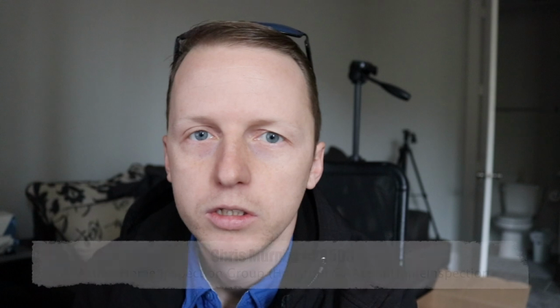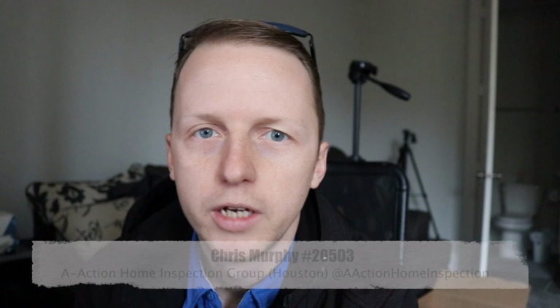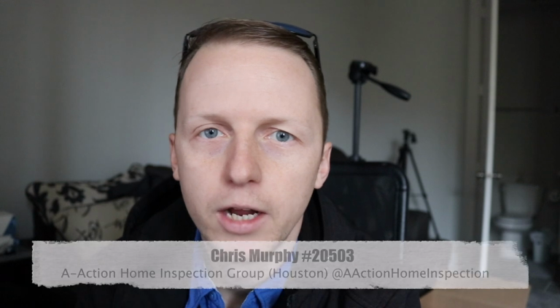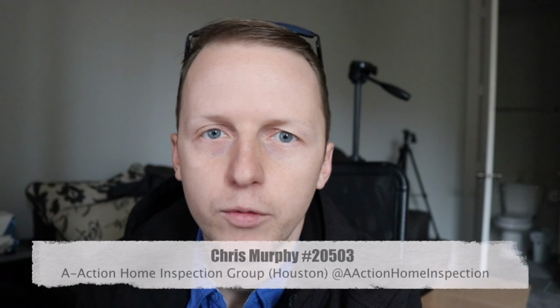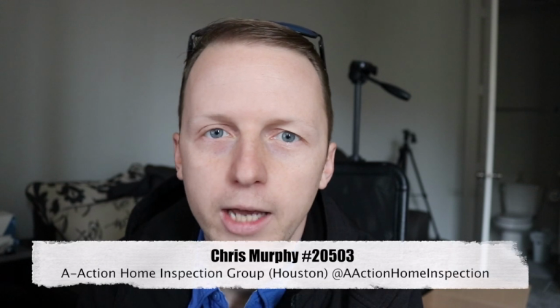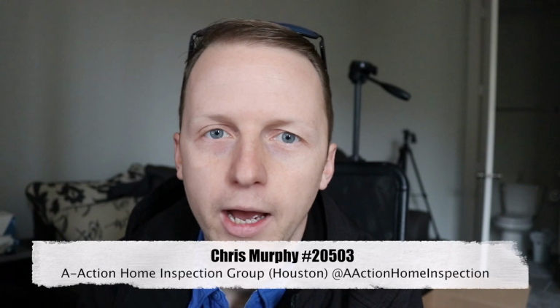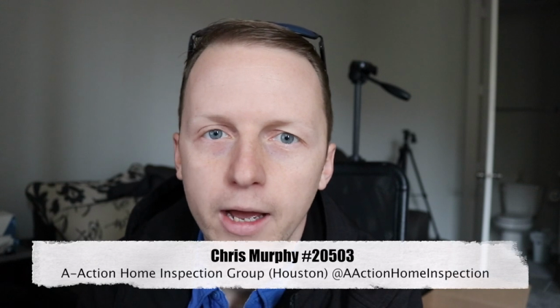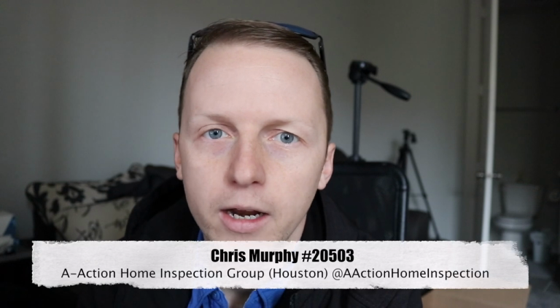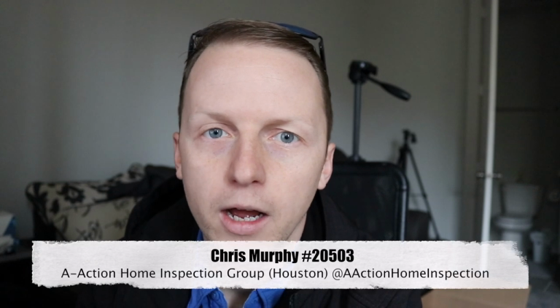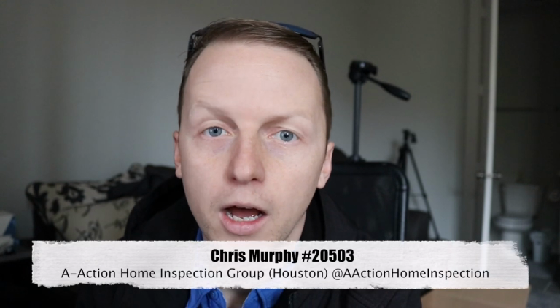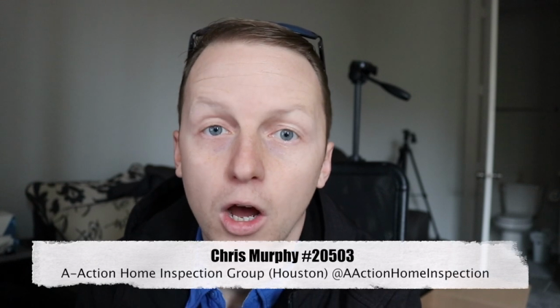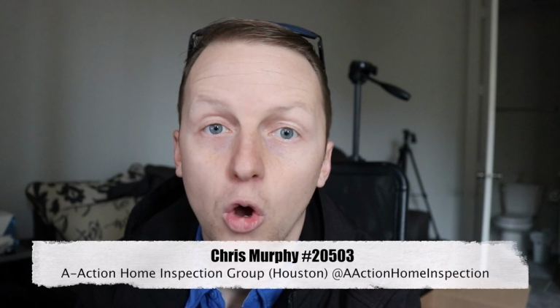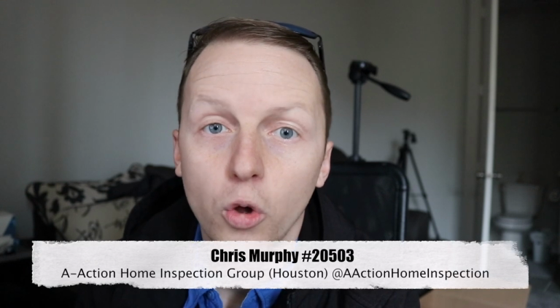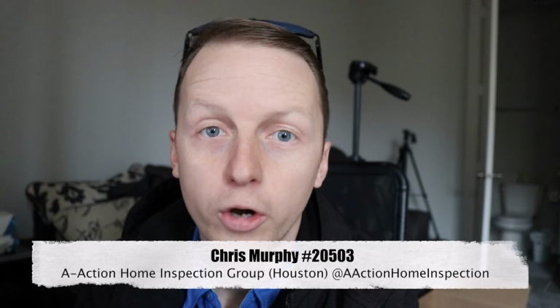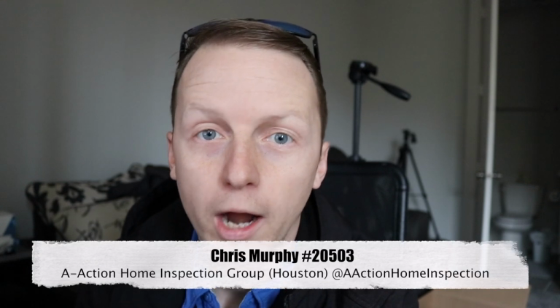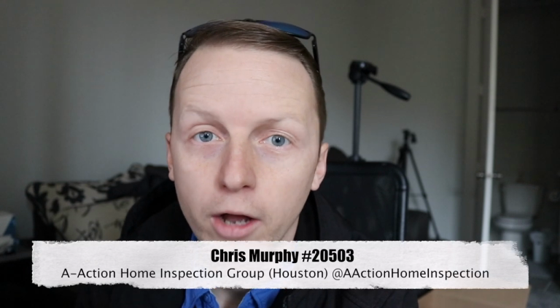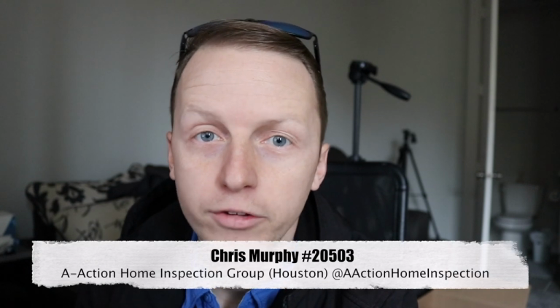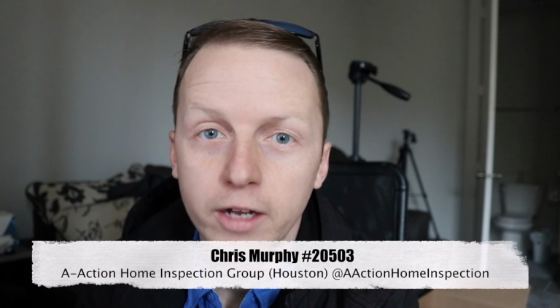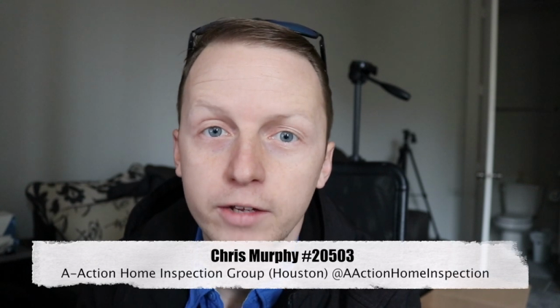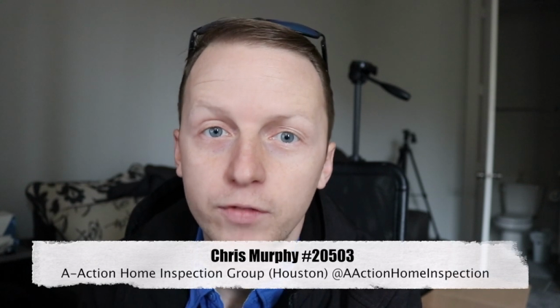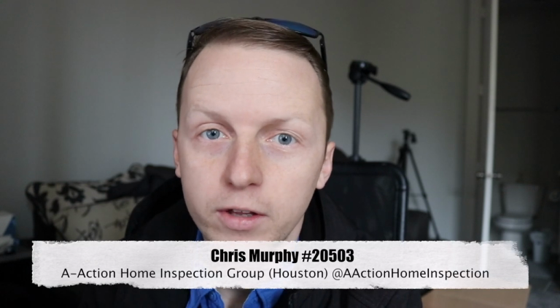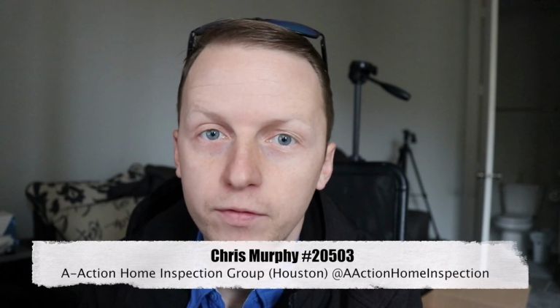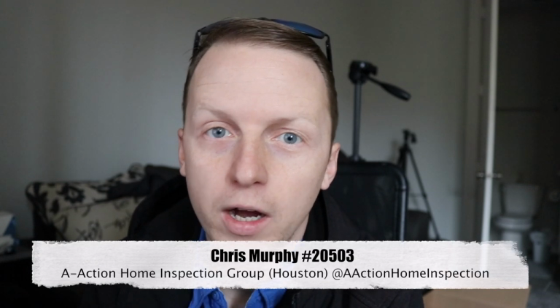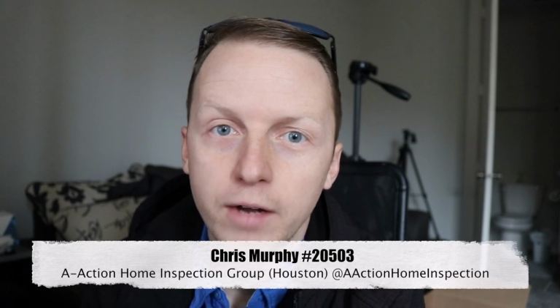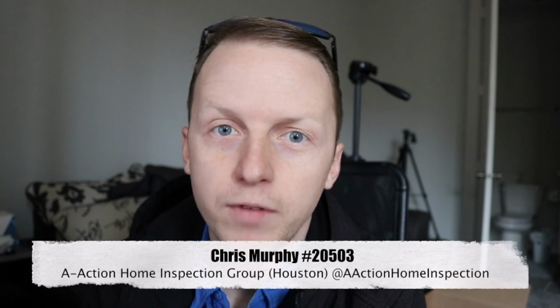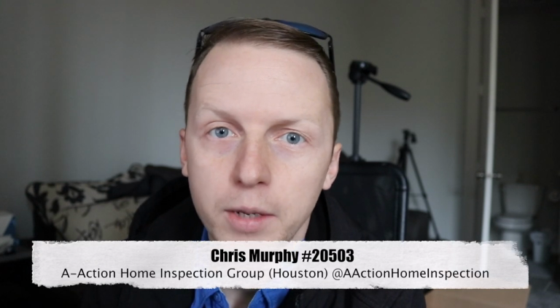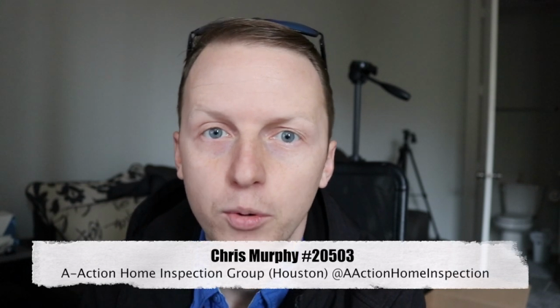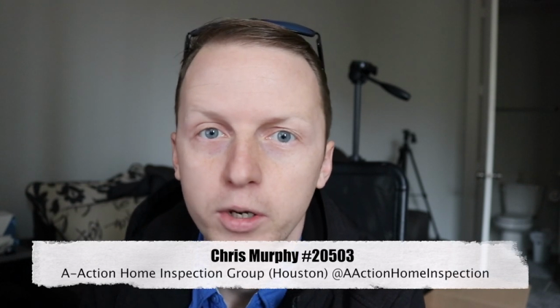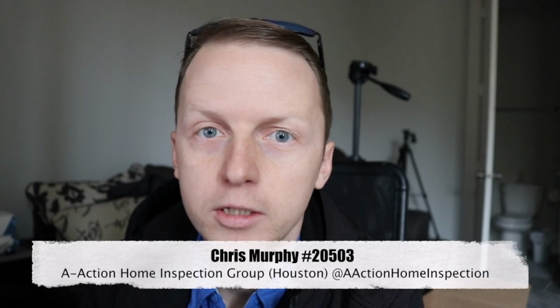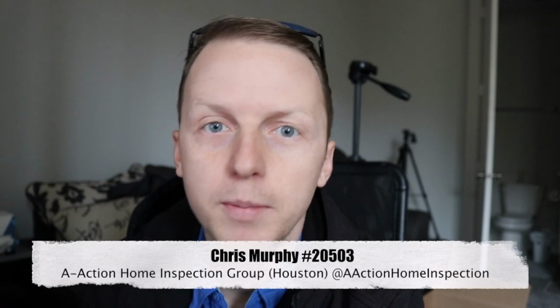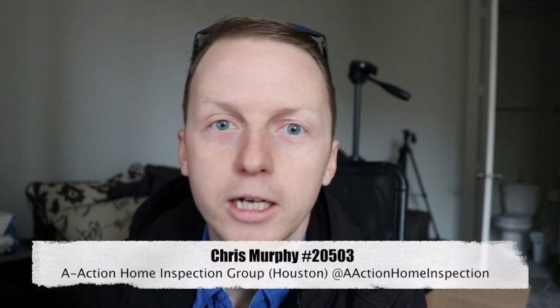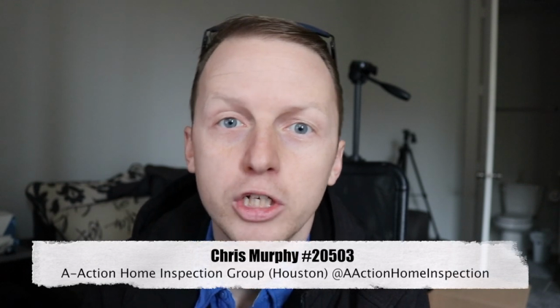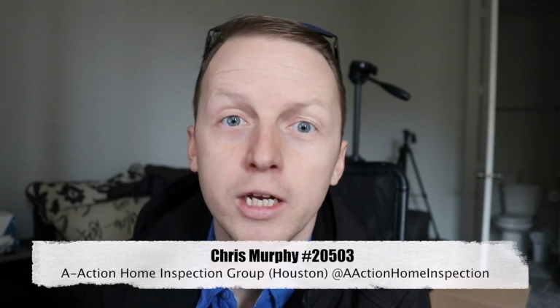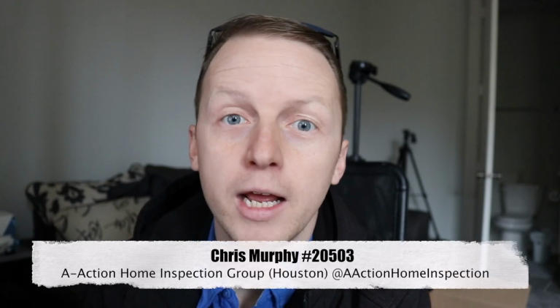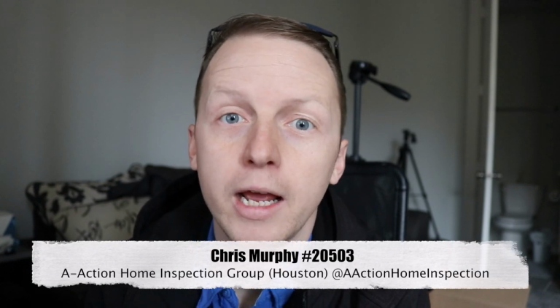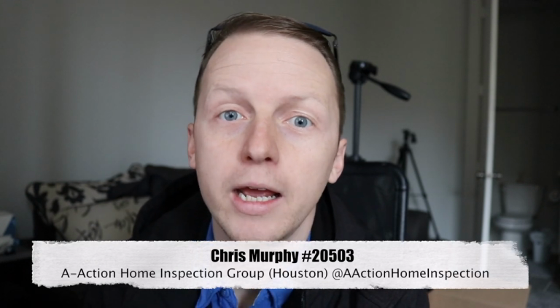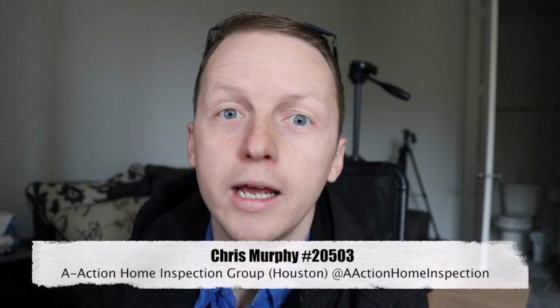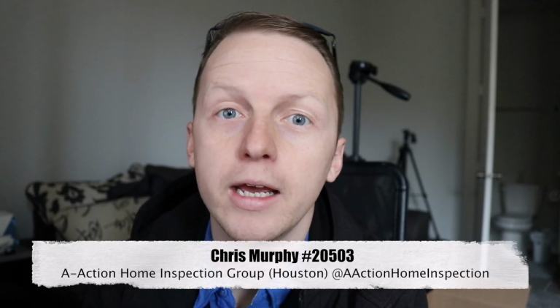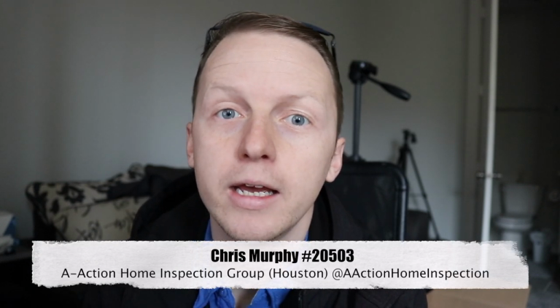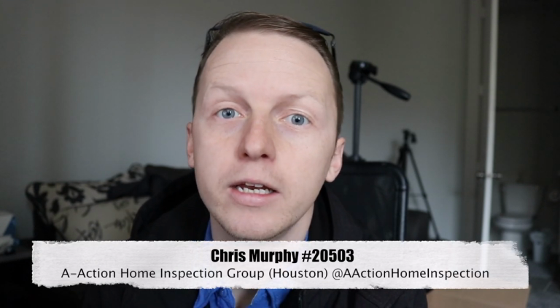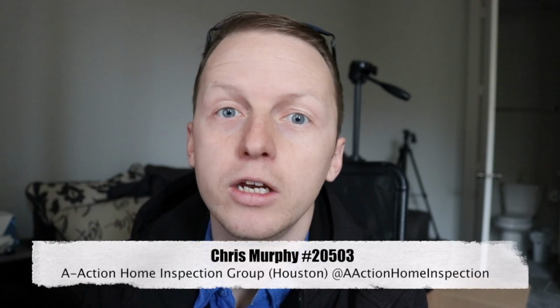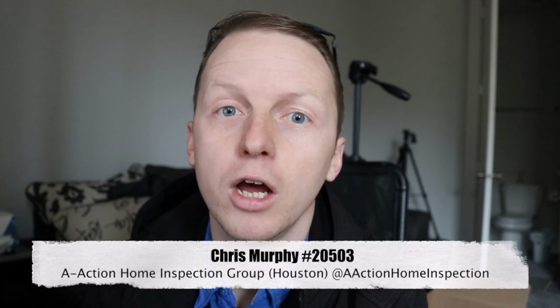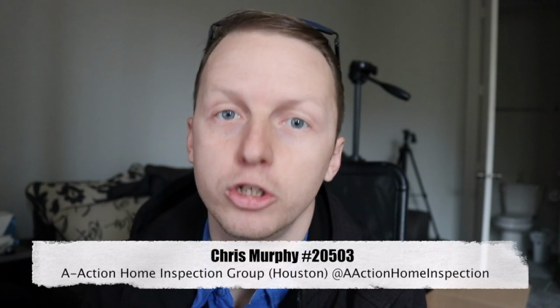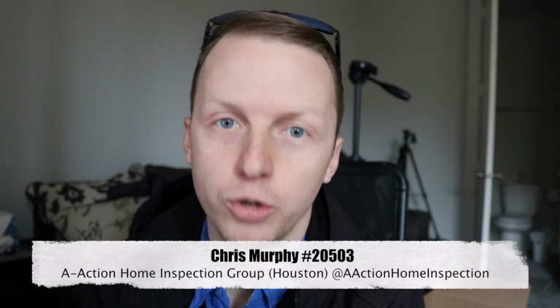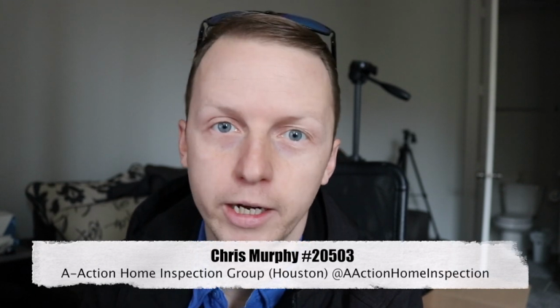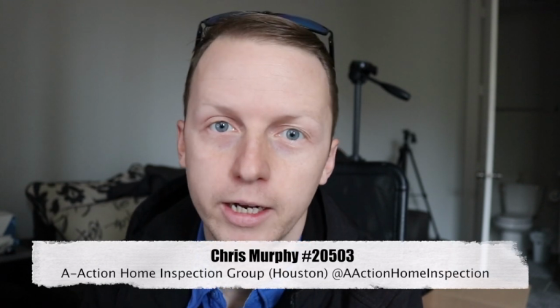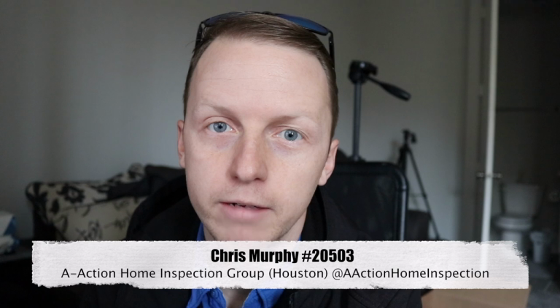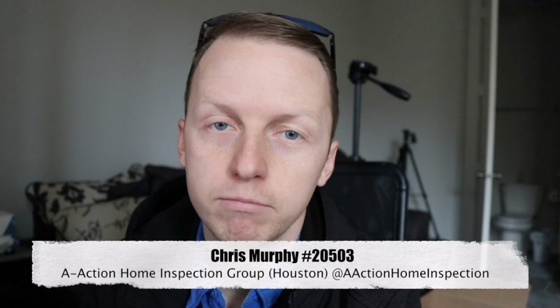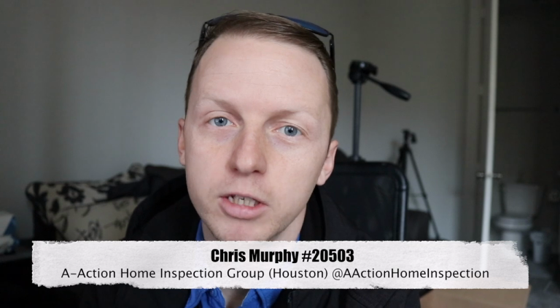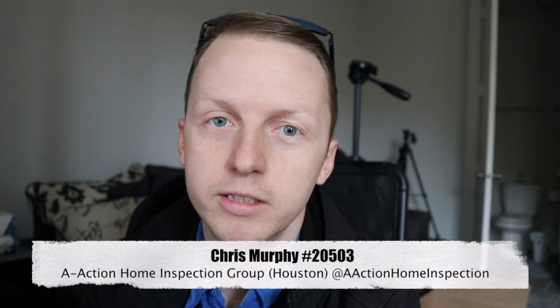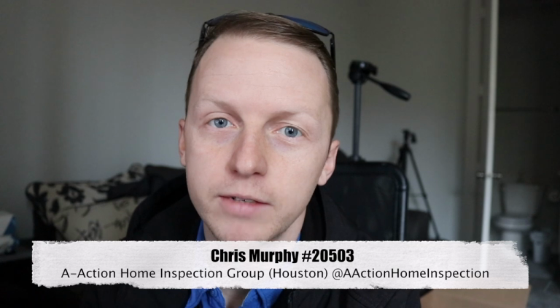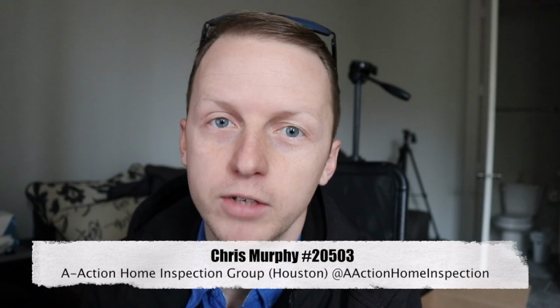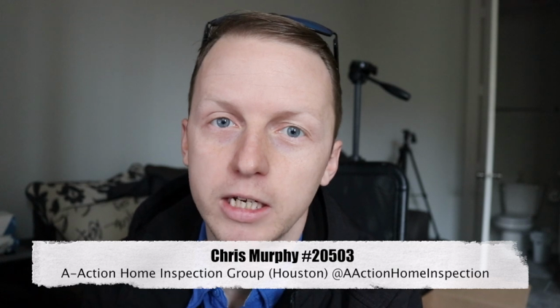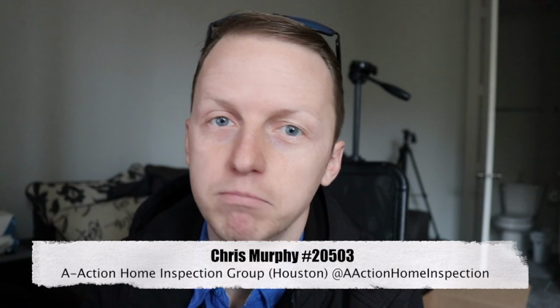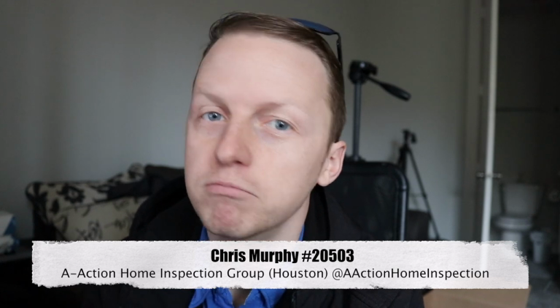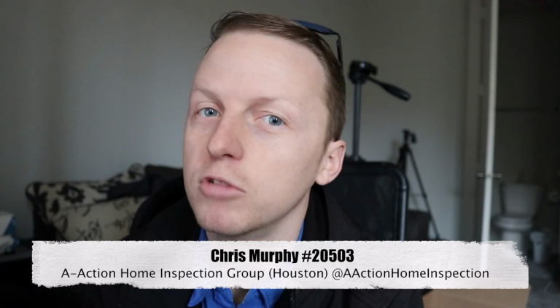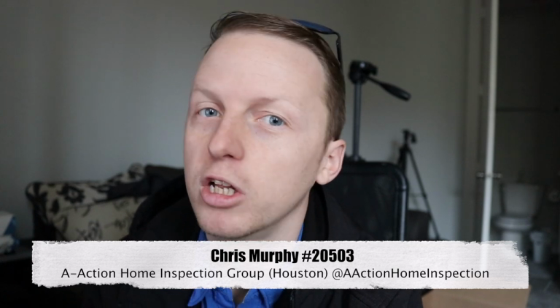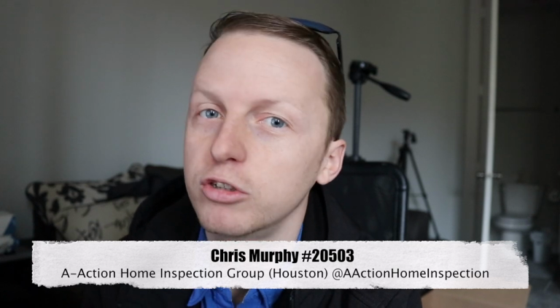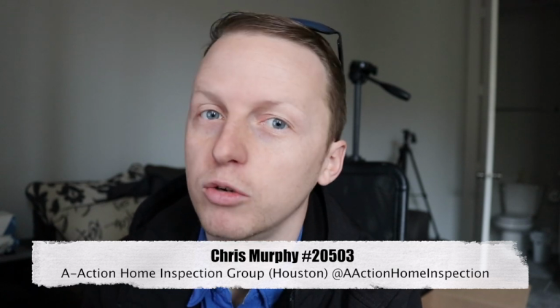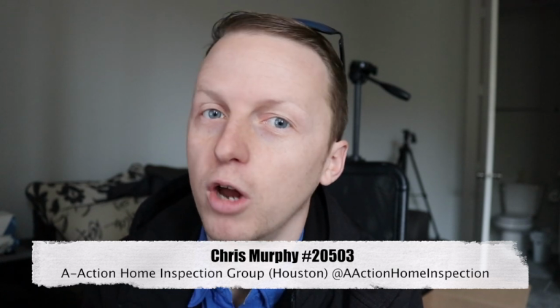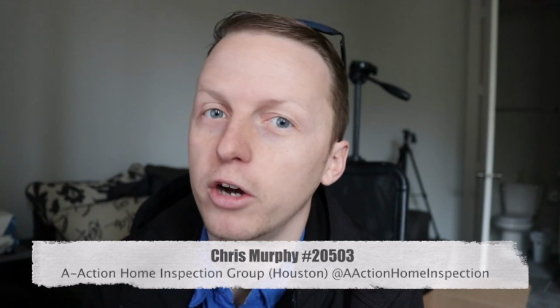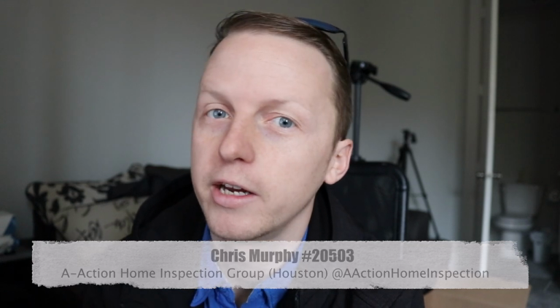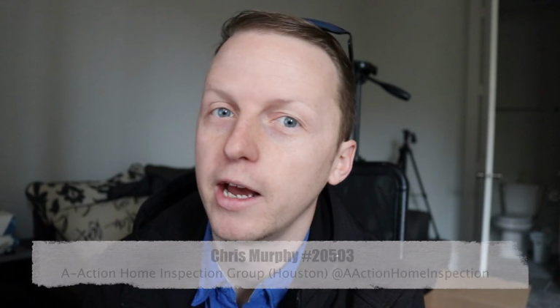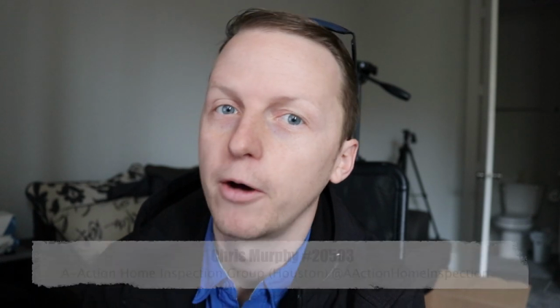Today we have an older house from 1955 — a five-point inspection and training this evening. Let's go knock it out.